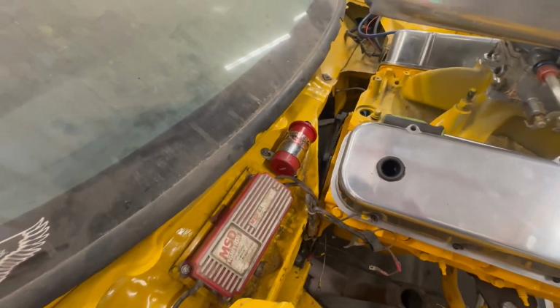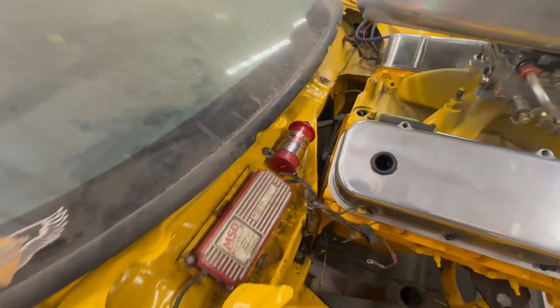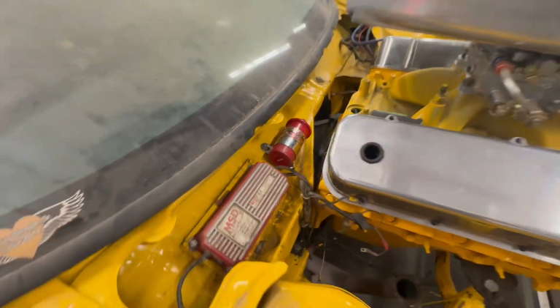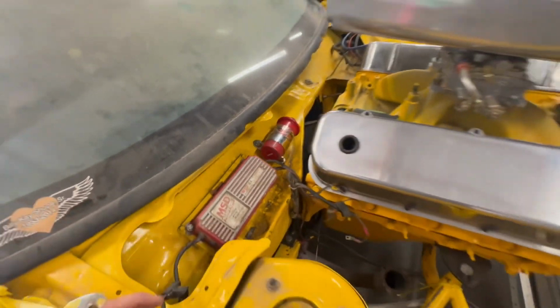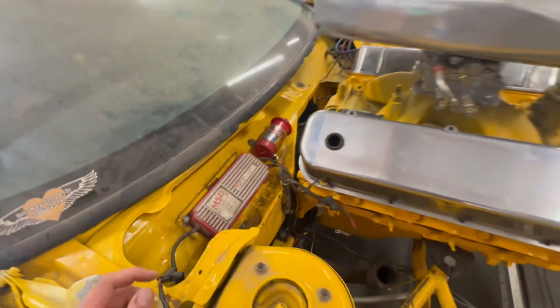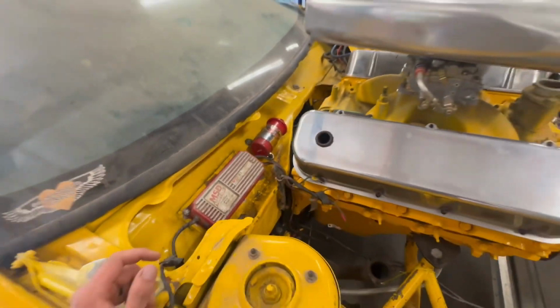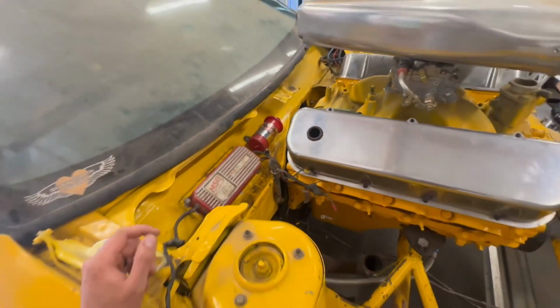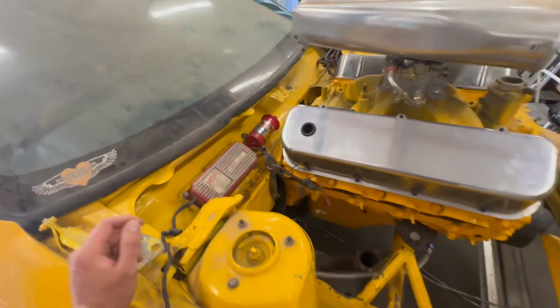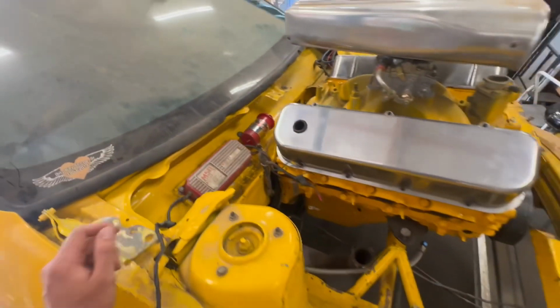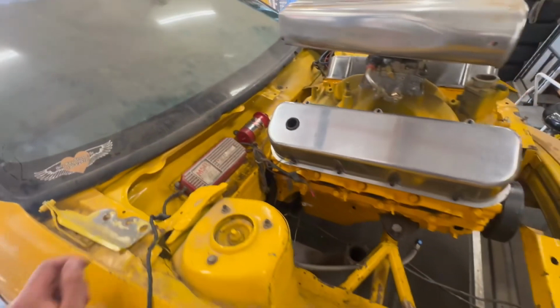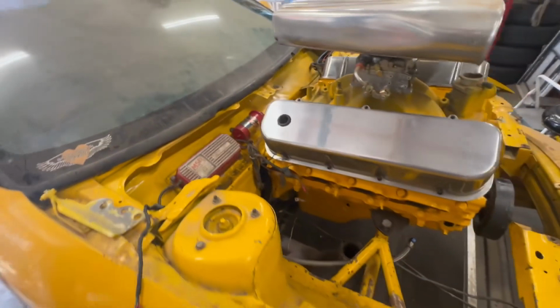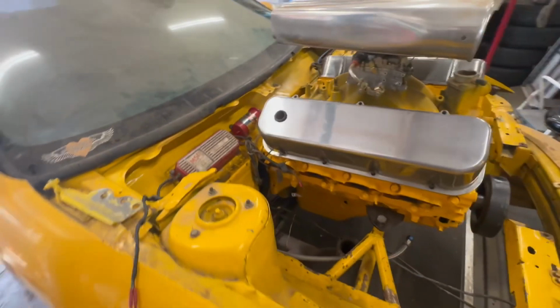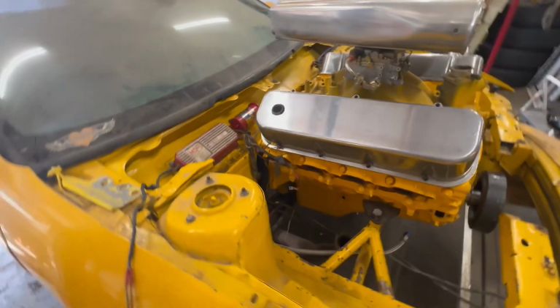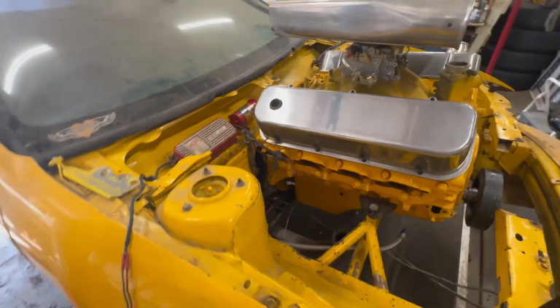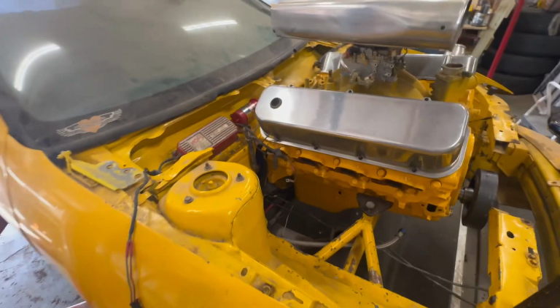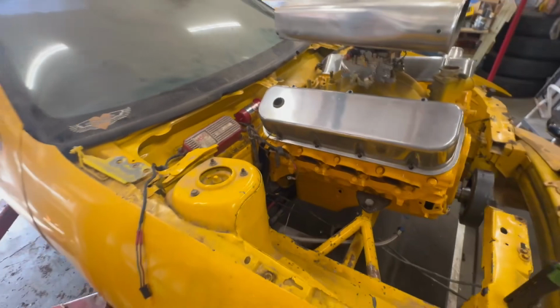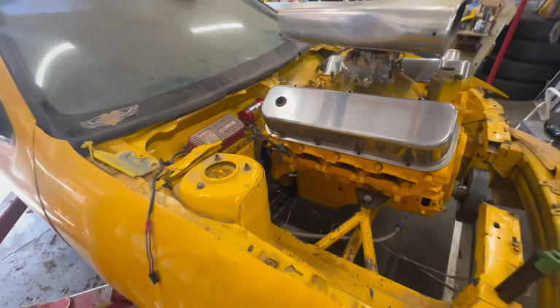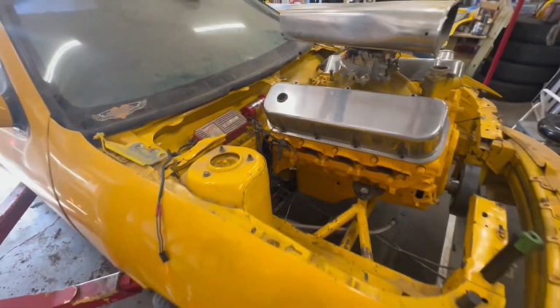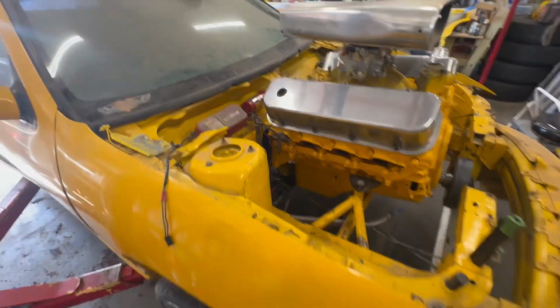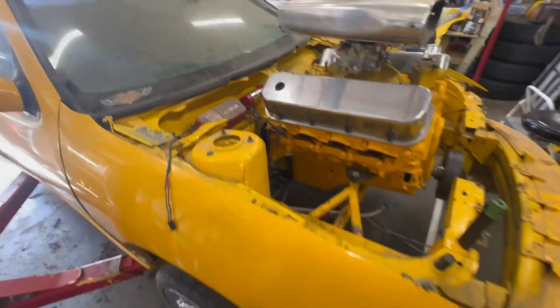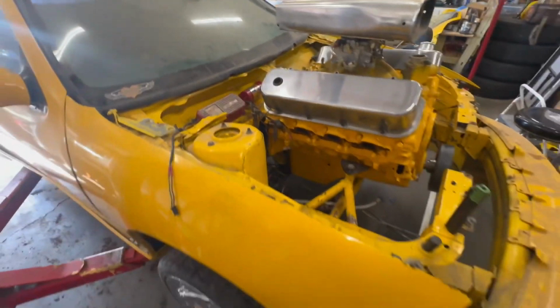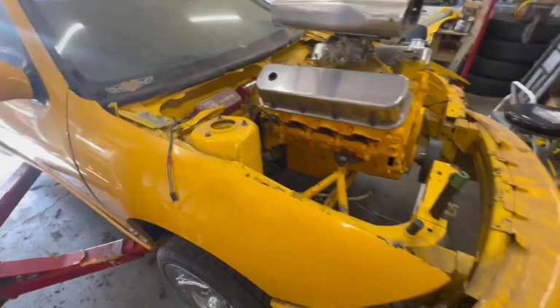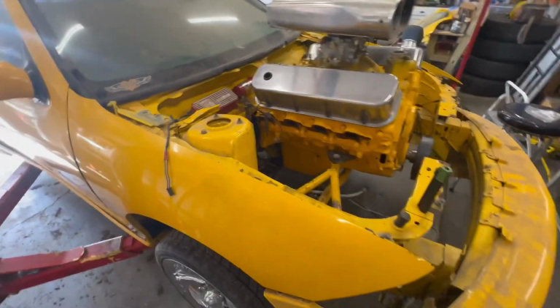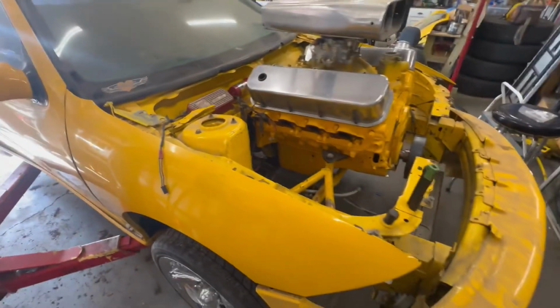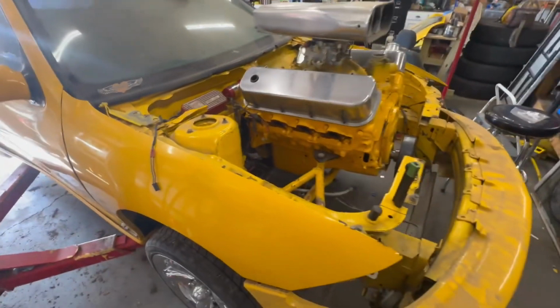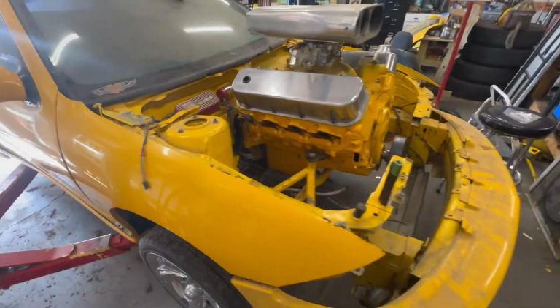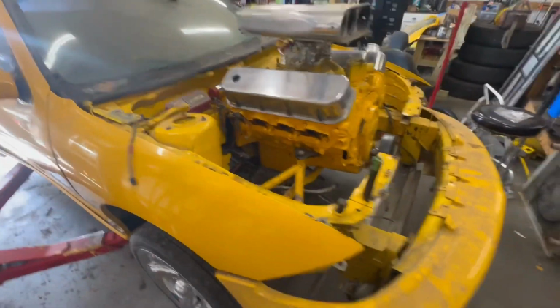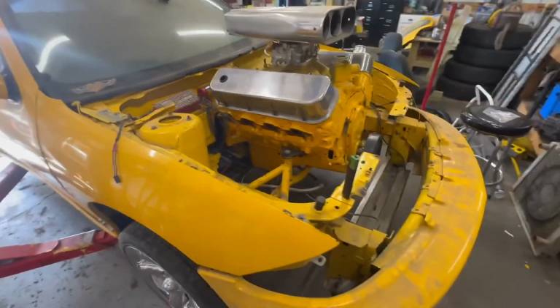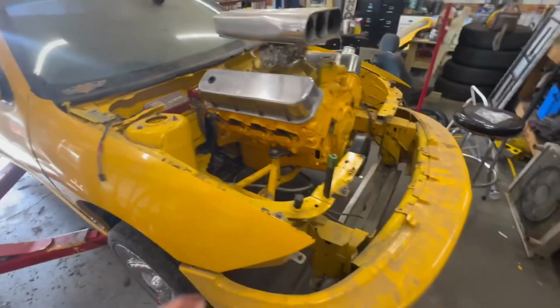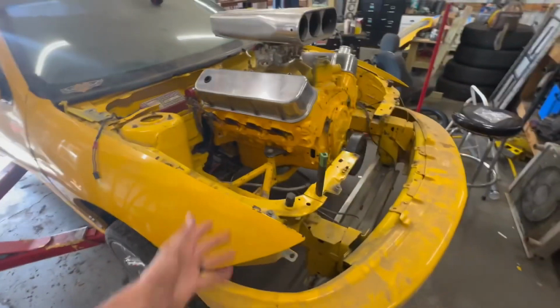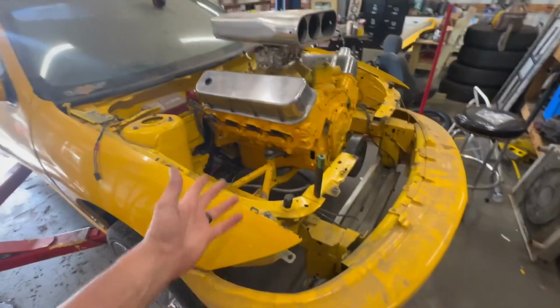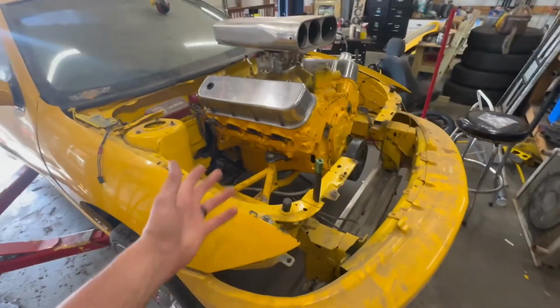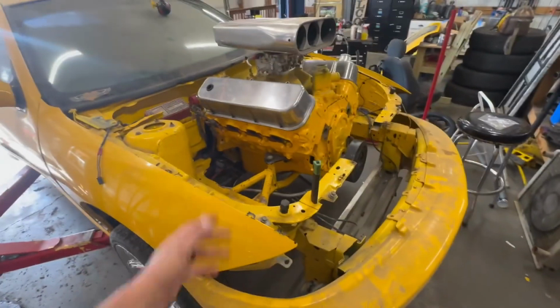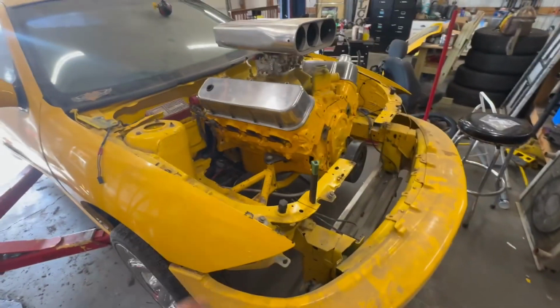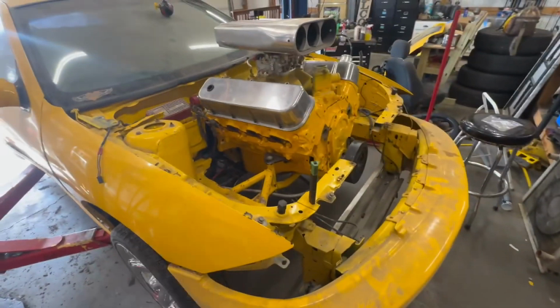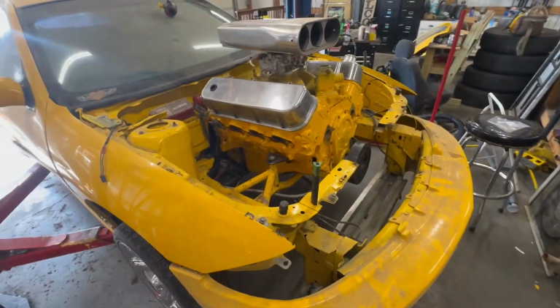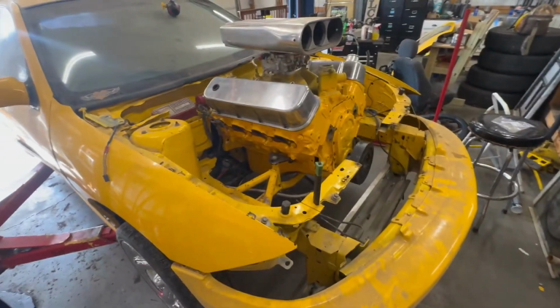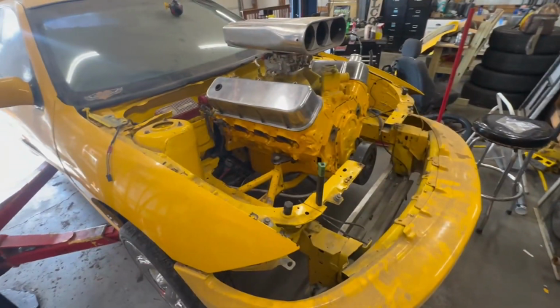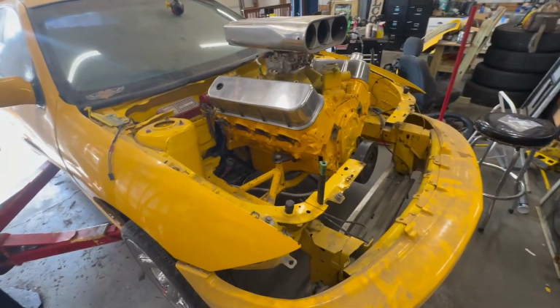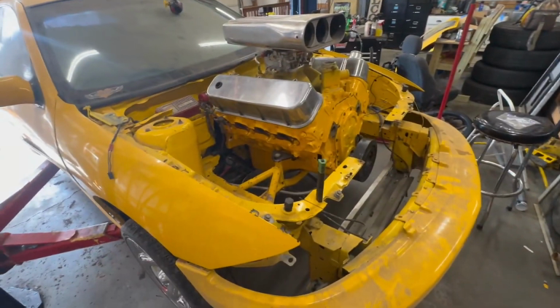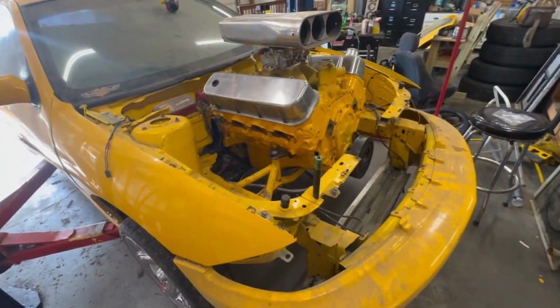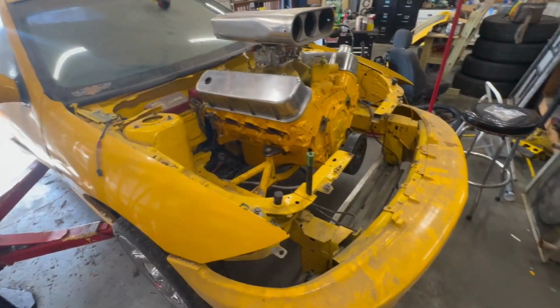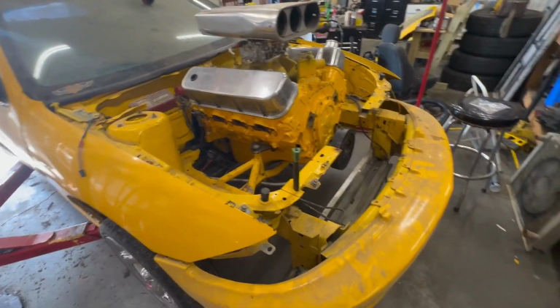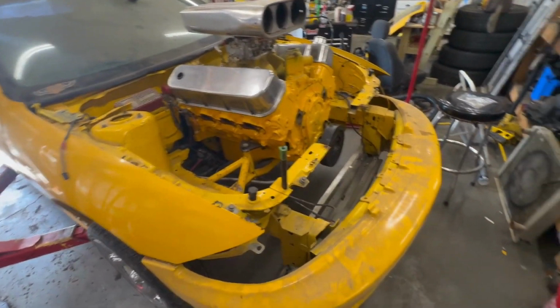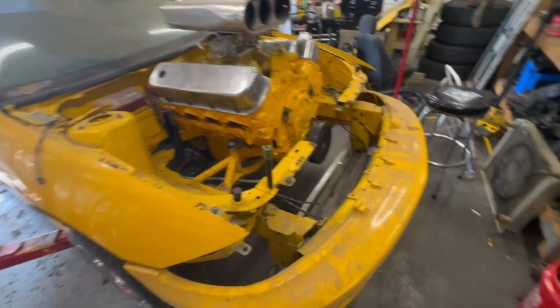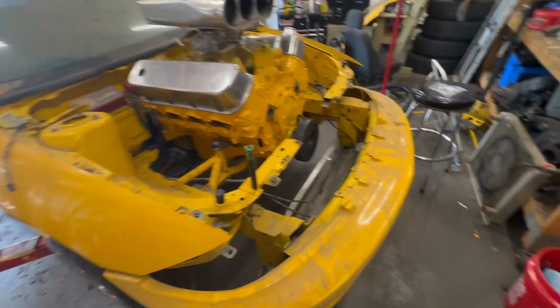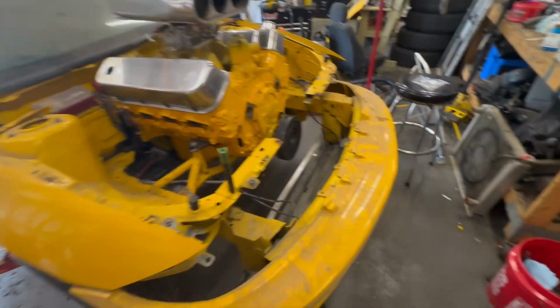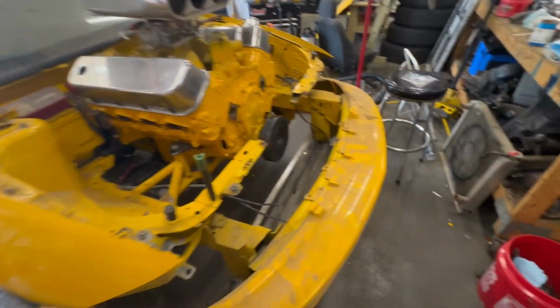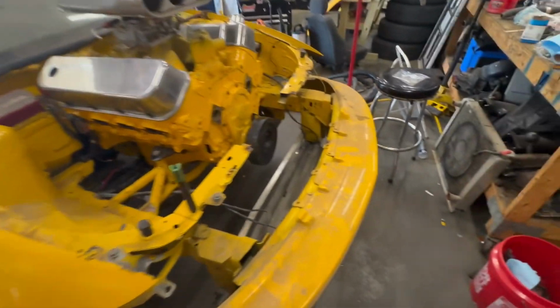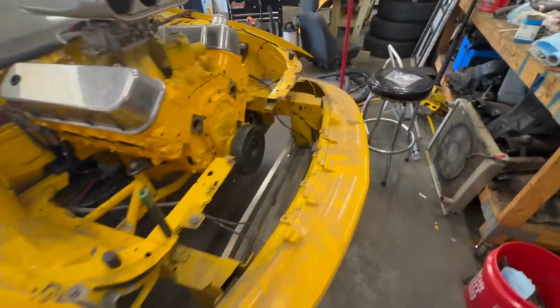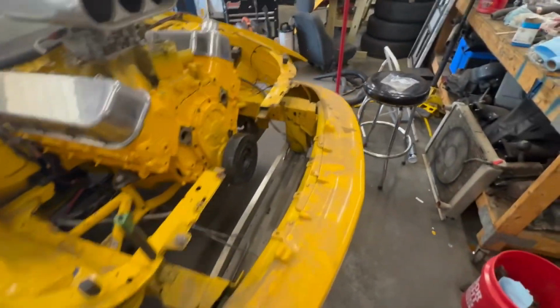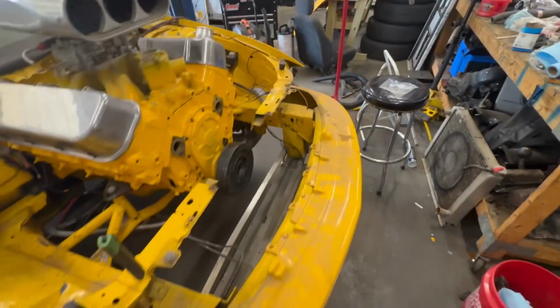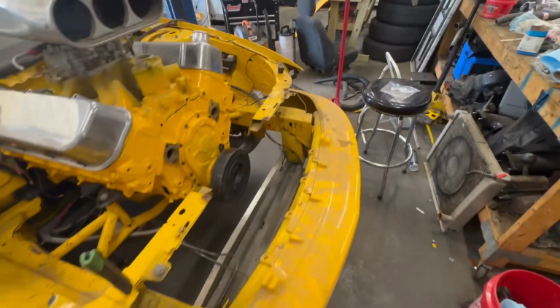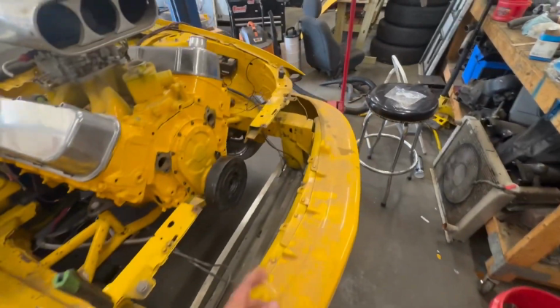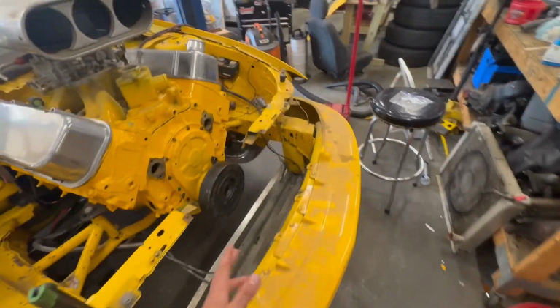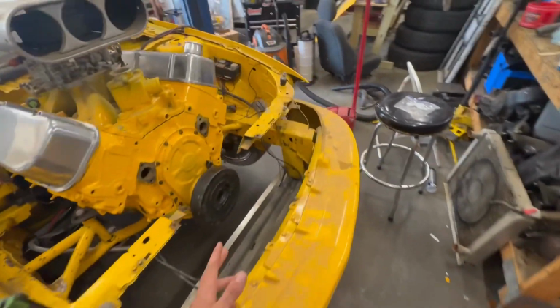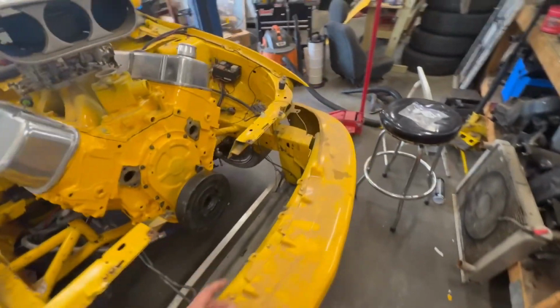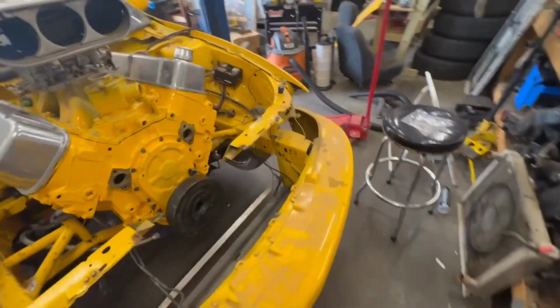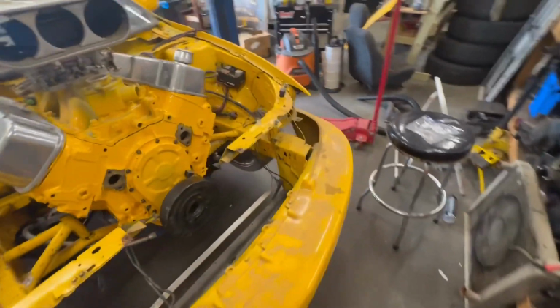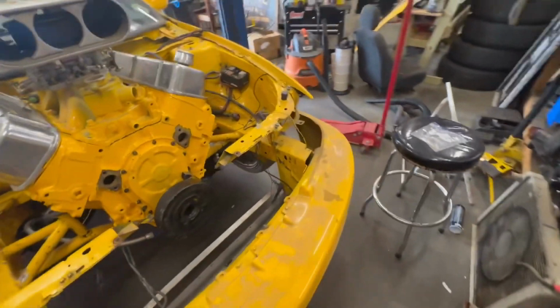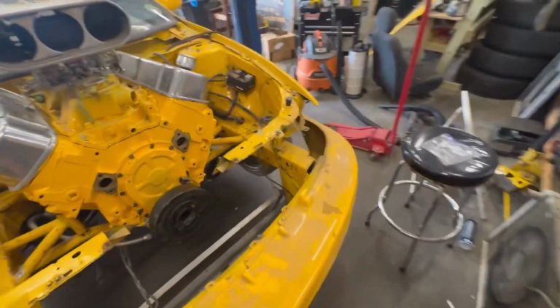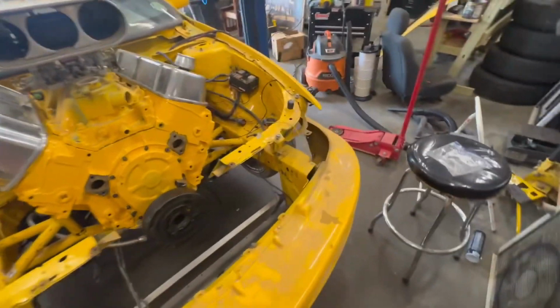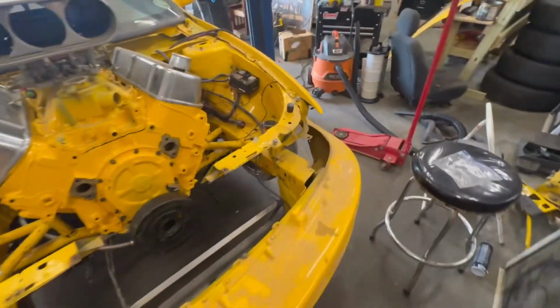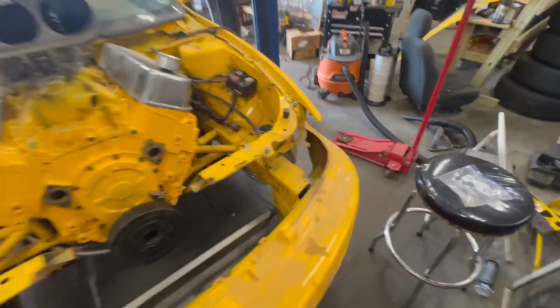Got to go pick up some bell housing bolts later this afternoon. I got one of the torque converter bolts in just to try to figure out where everything goes.